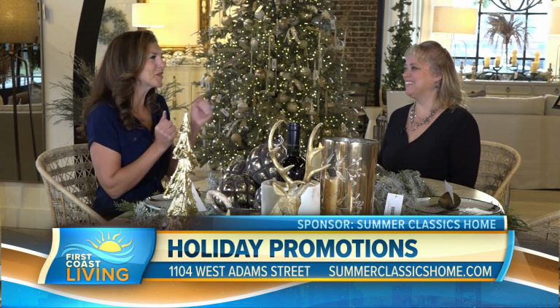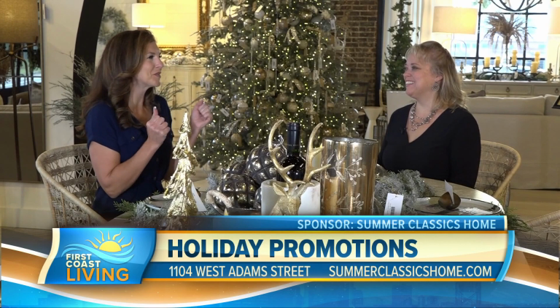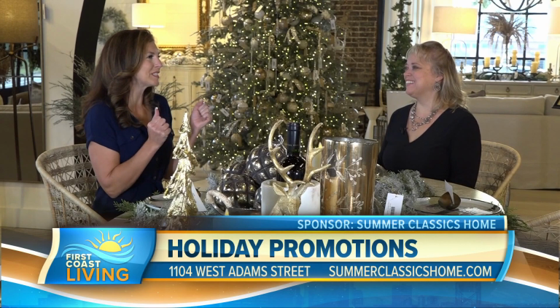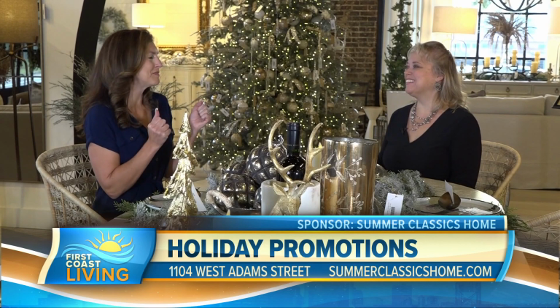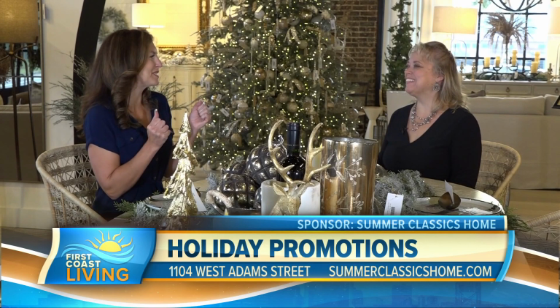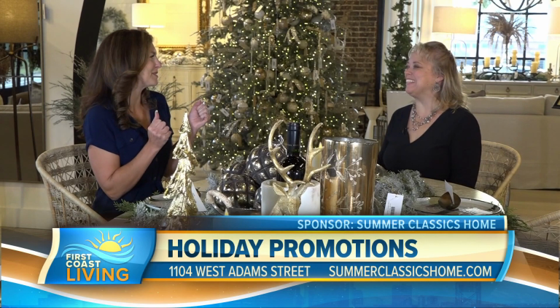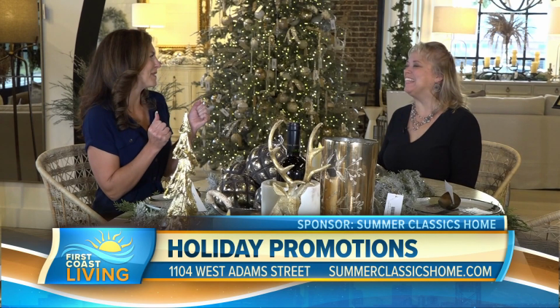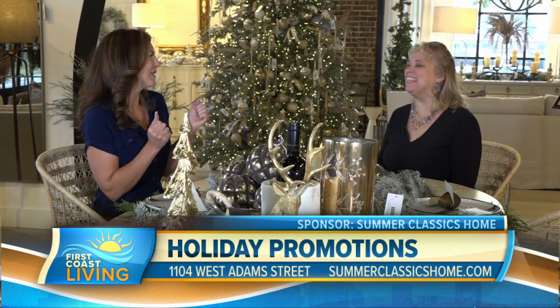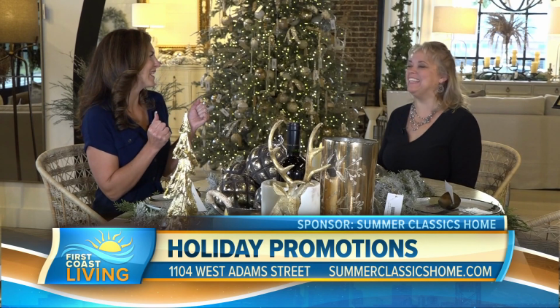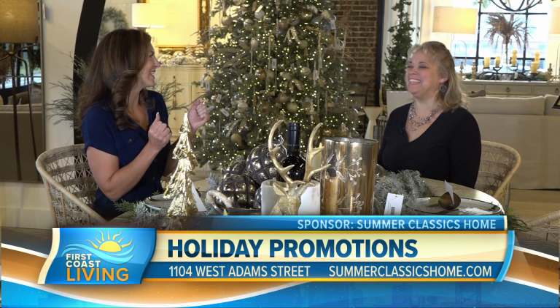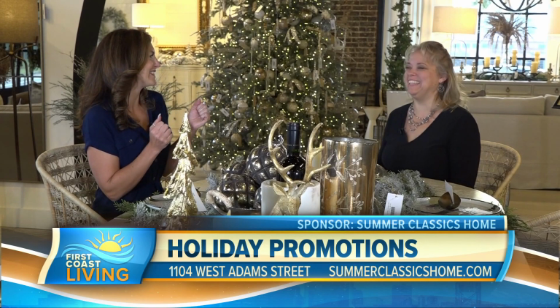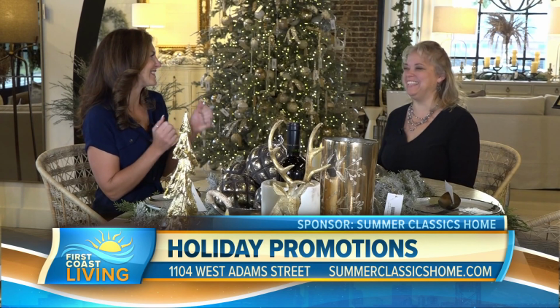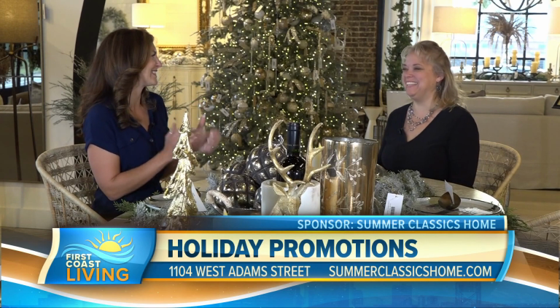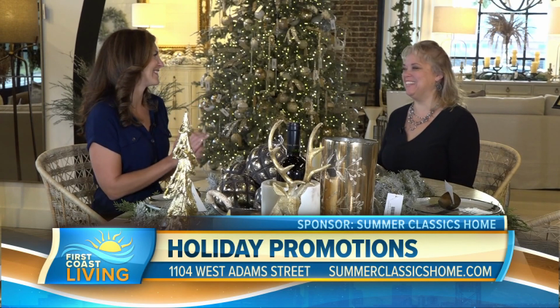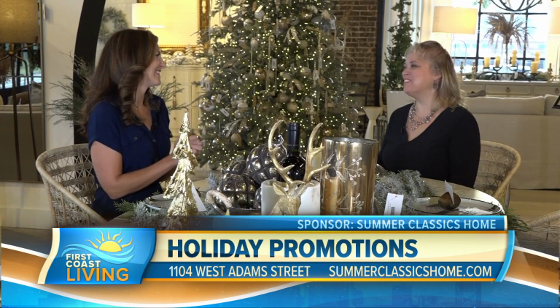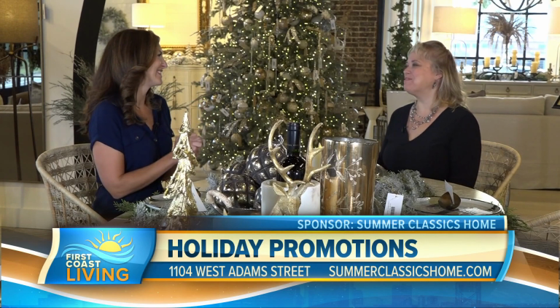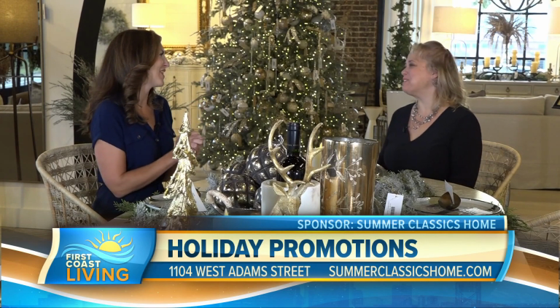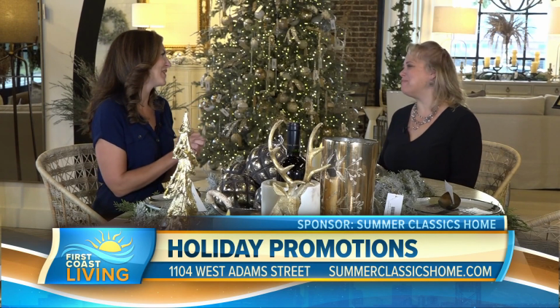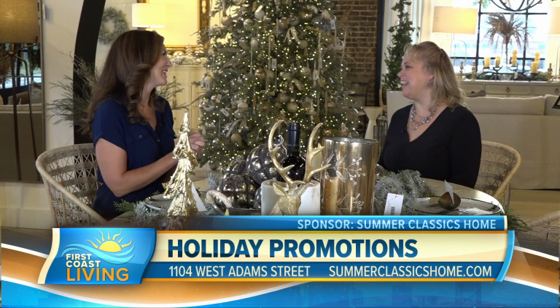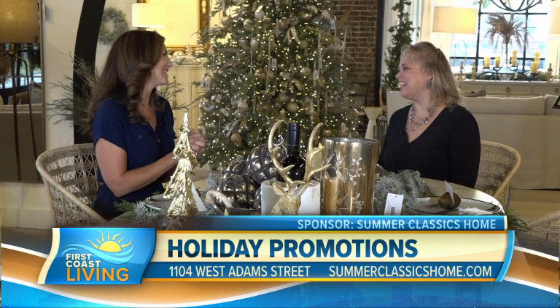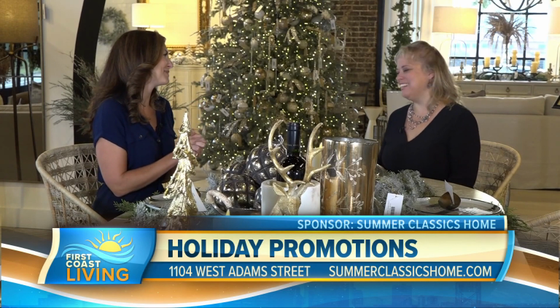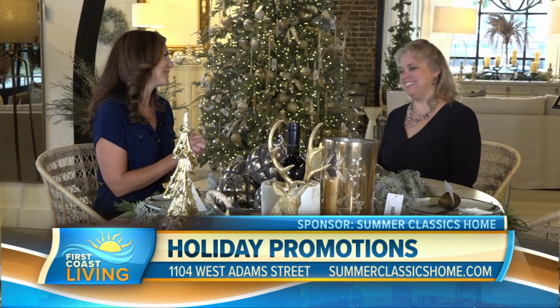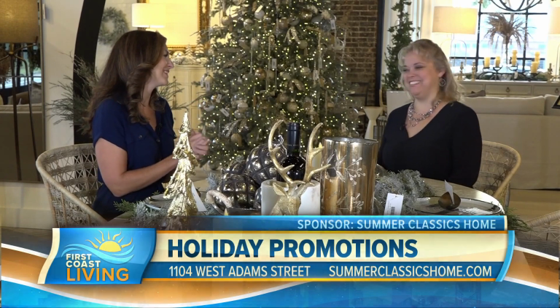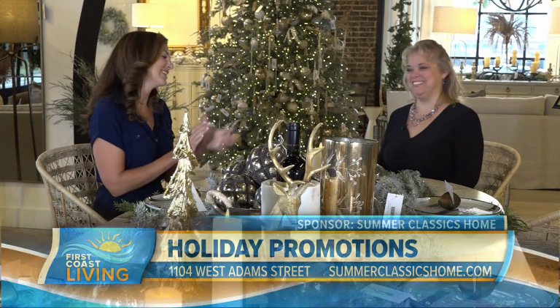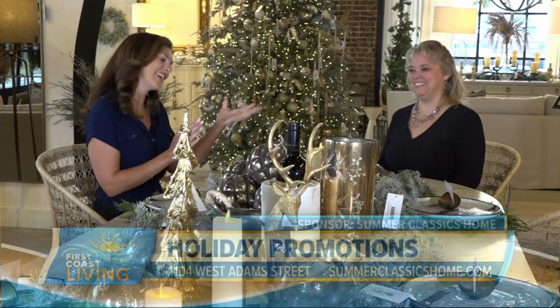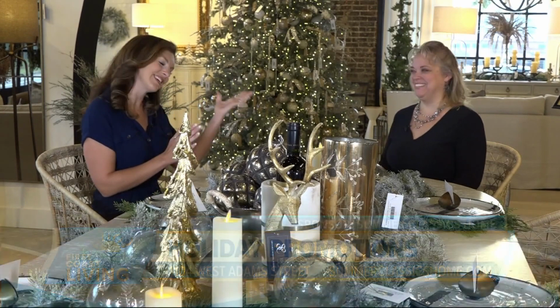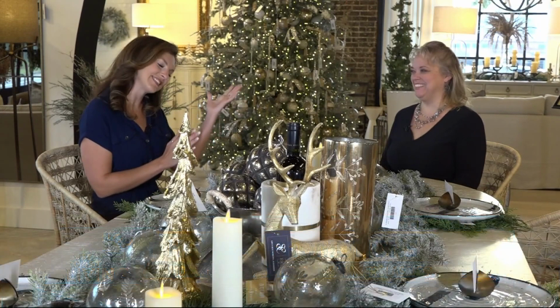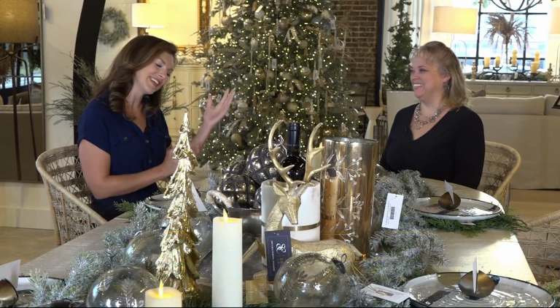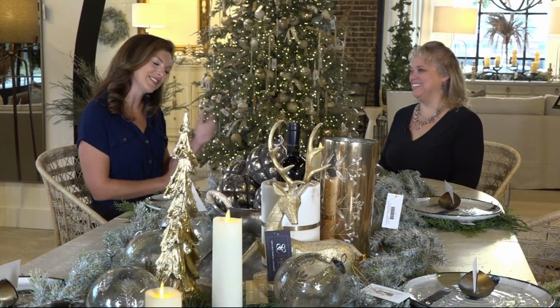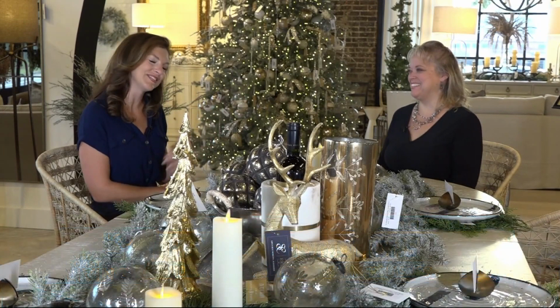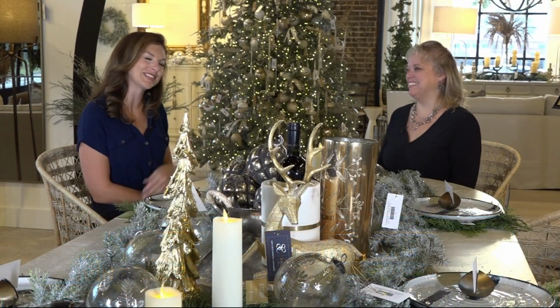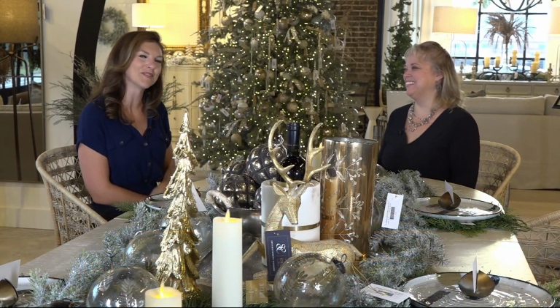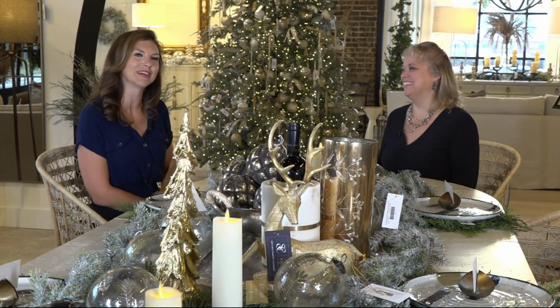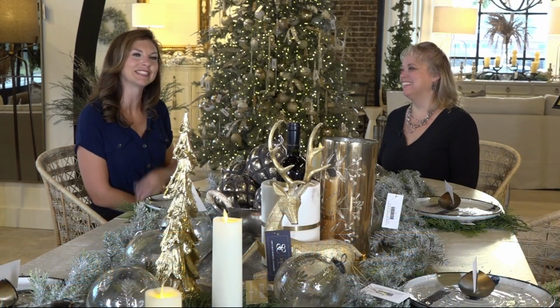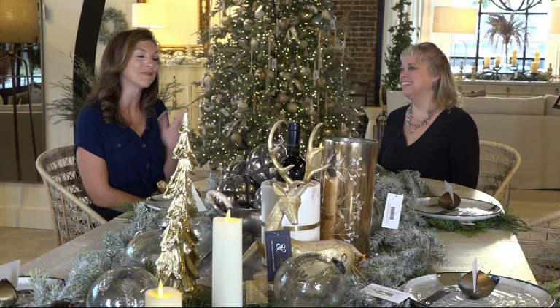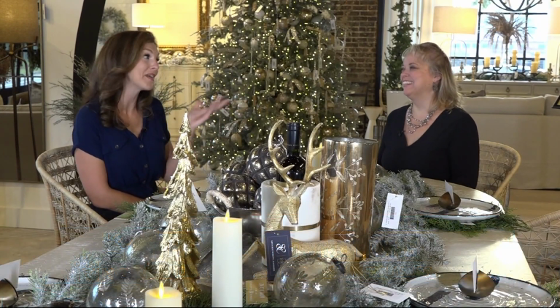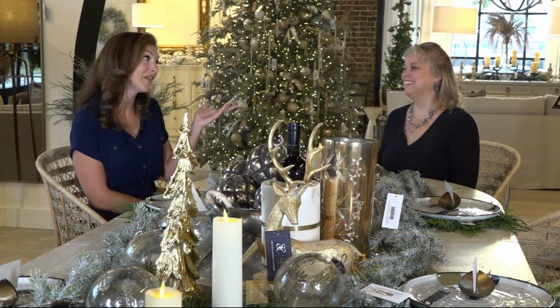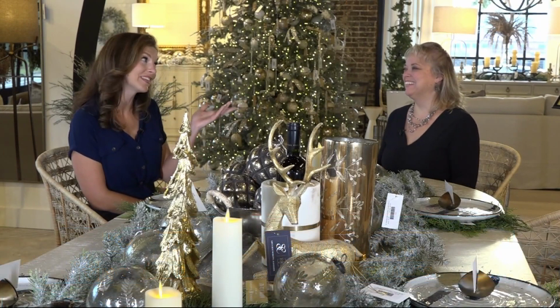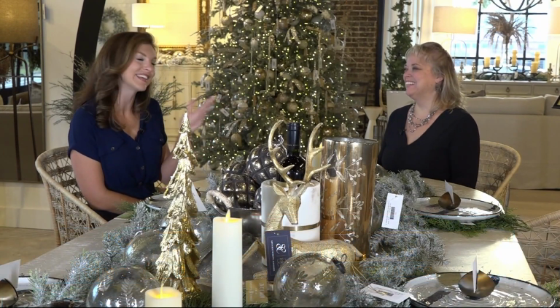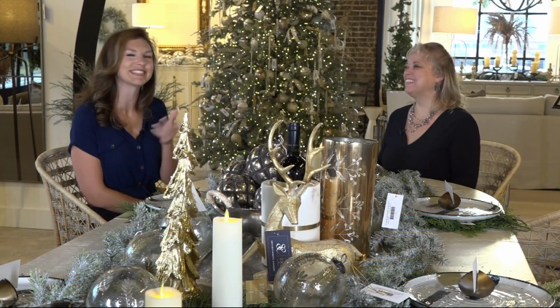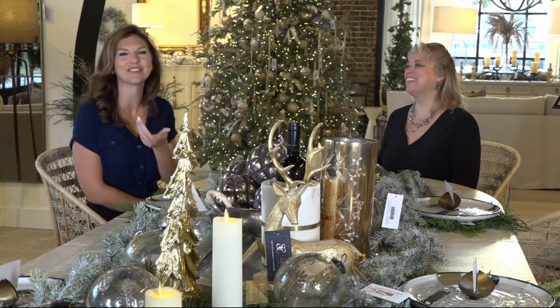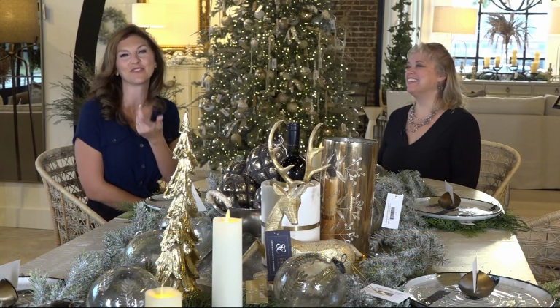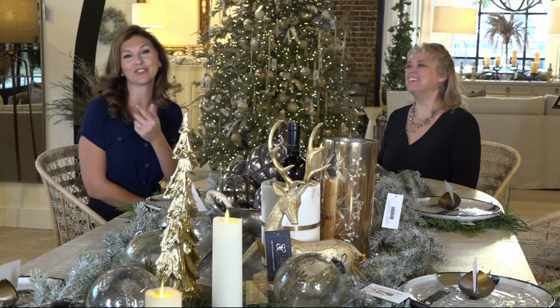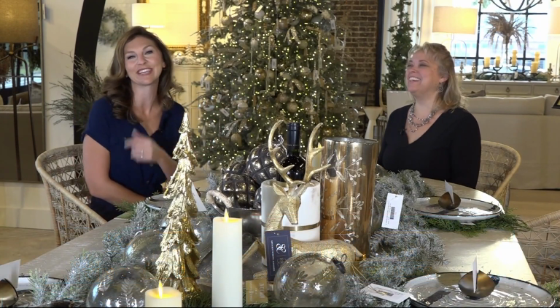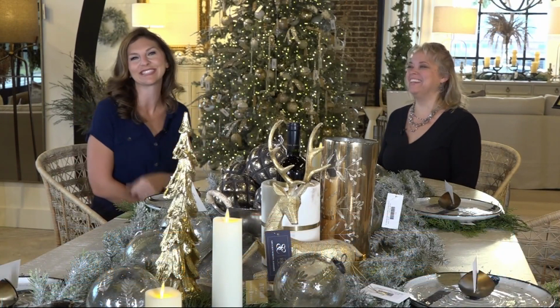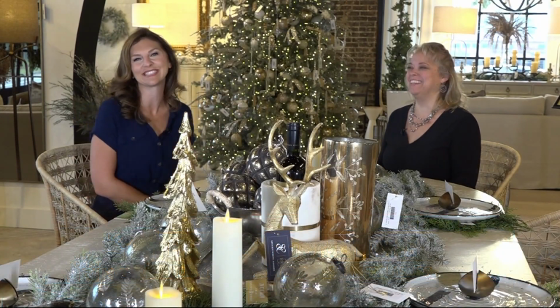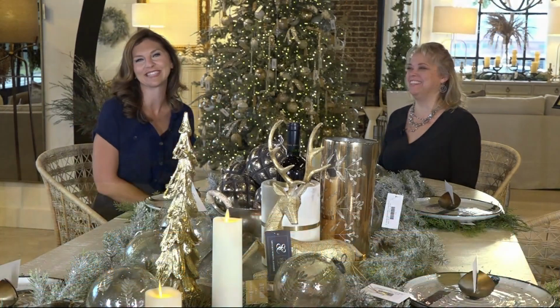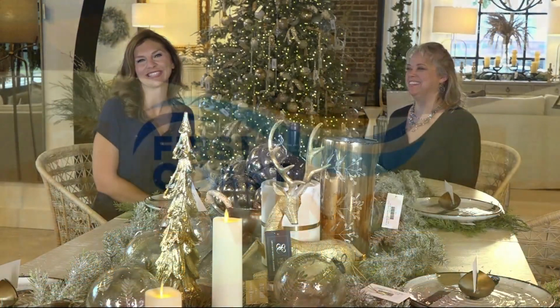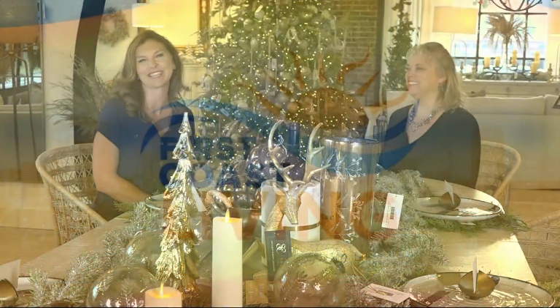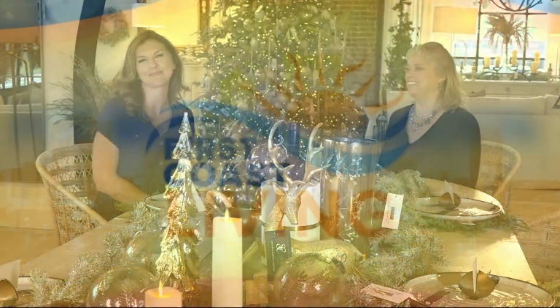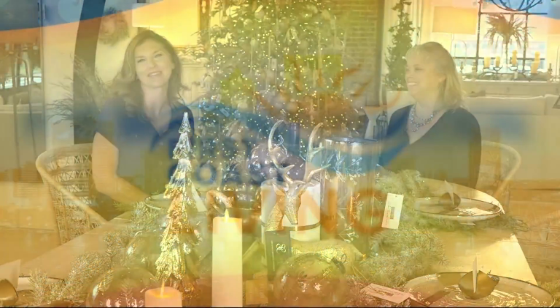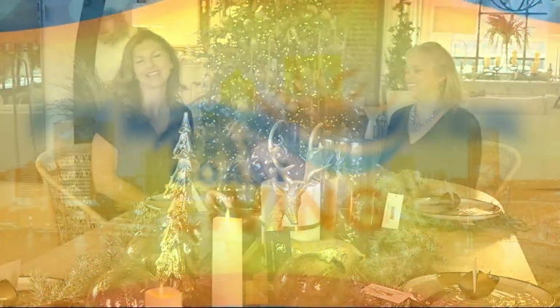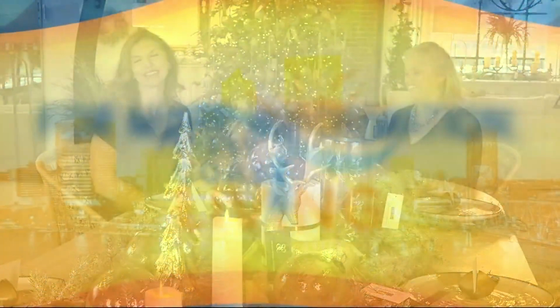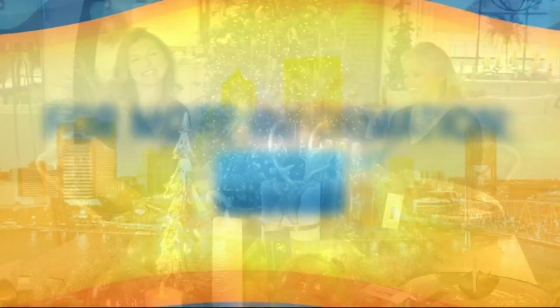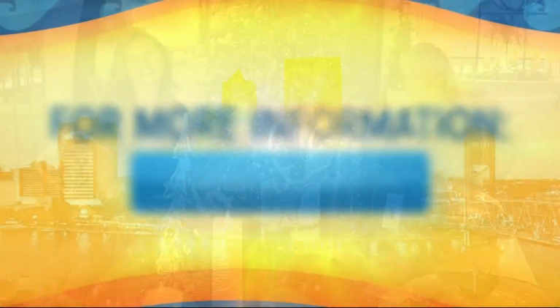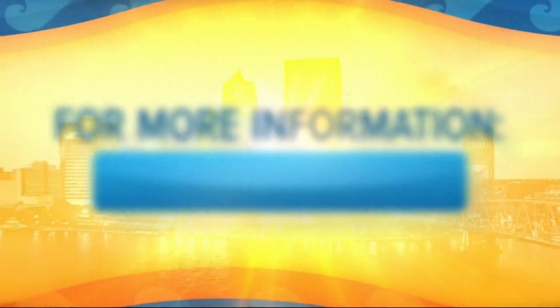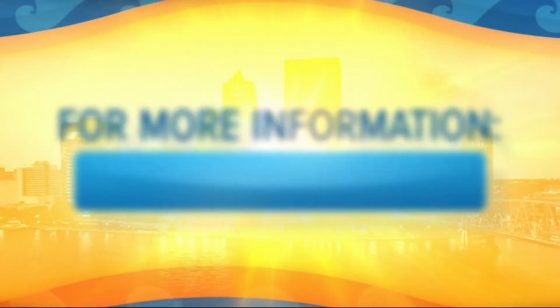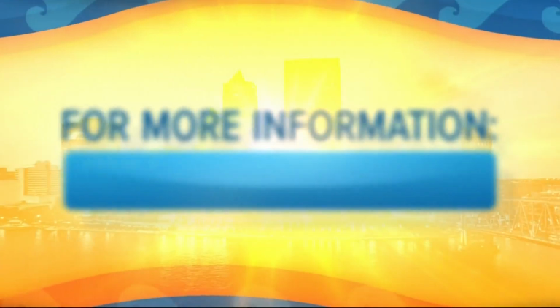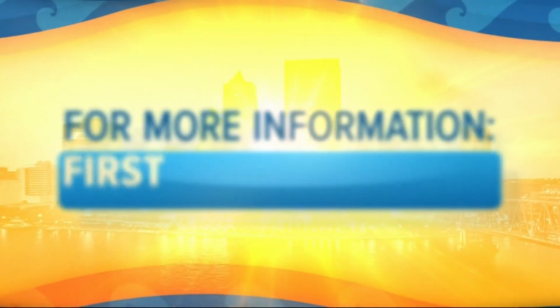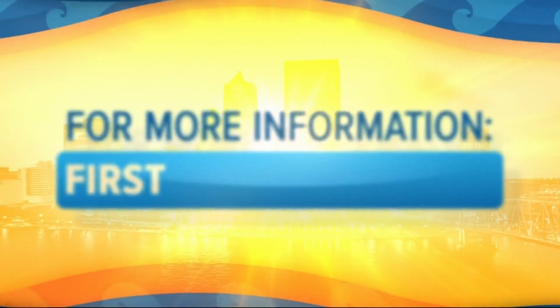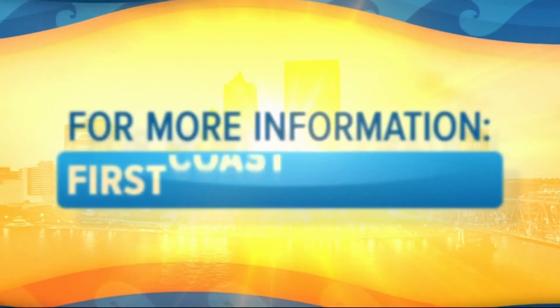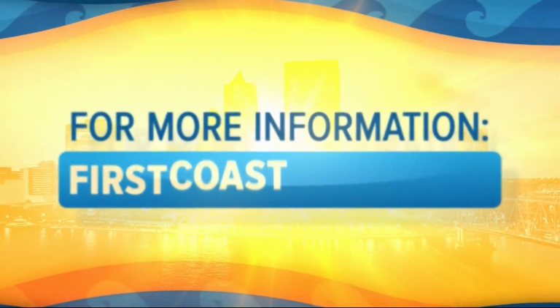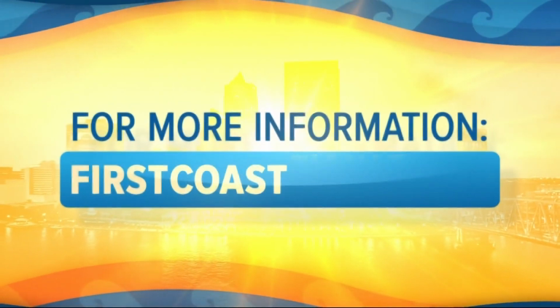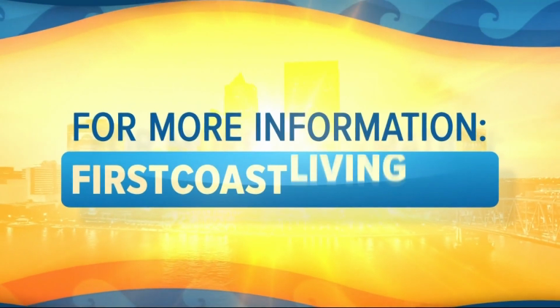I'm in the Christmas spirit. Welcome back. Thank you so much. Happy holidays. If you'd like to see this segment again, just head to our website, firstcoastliving.net.